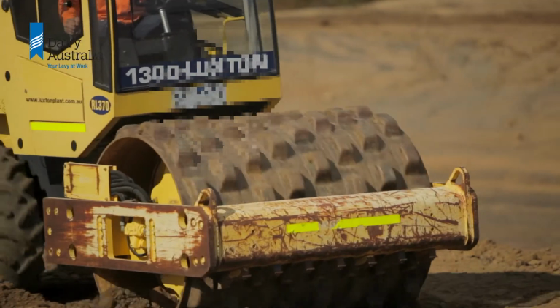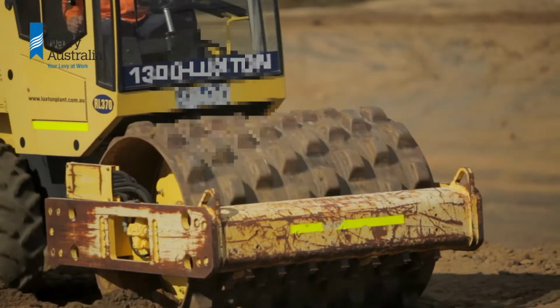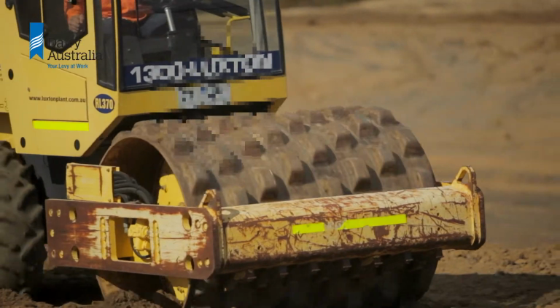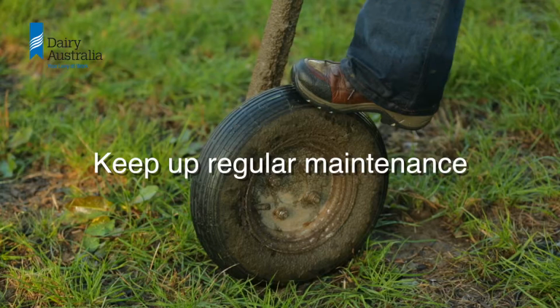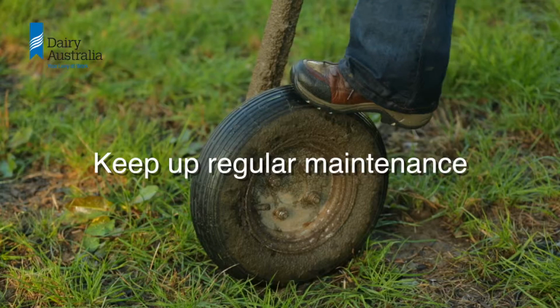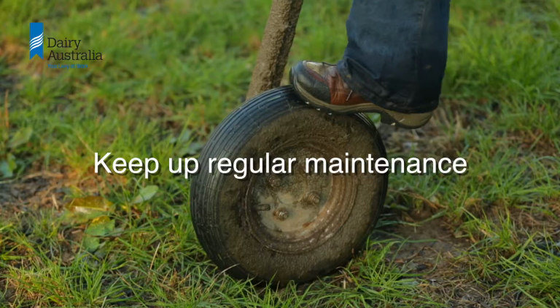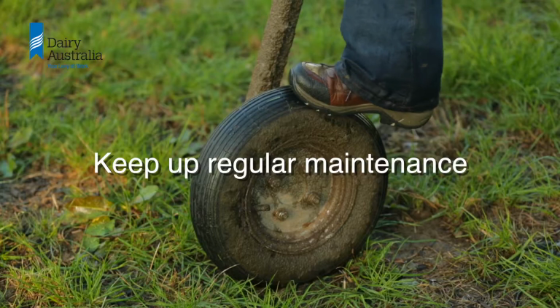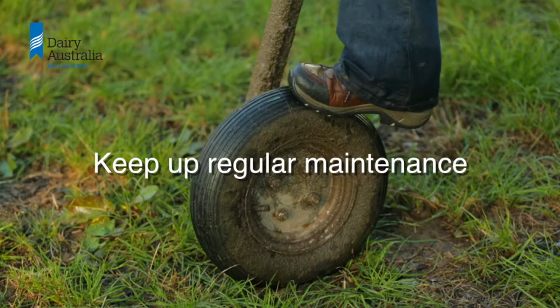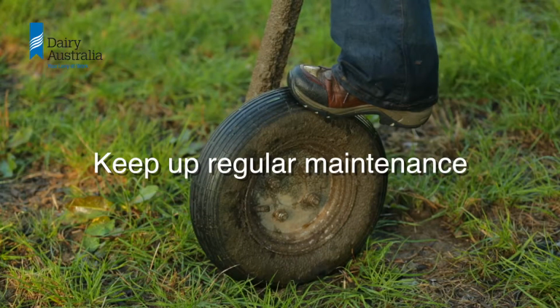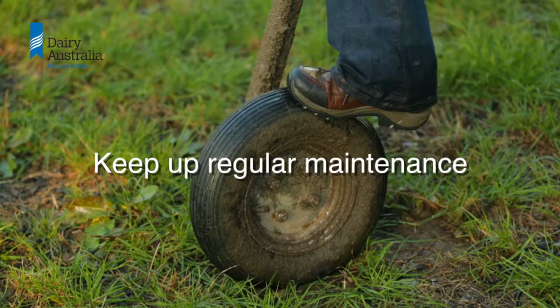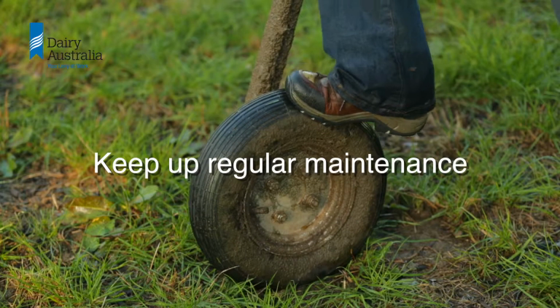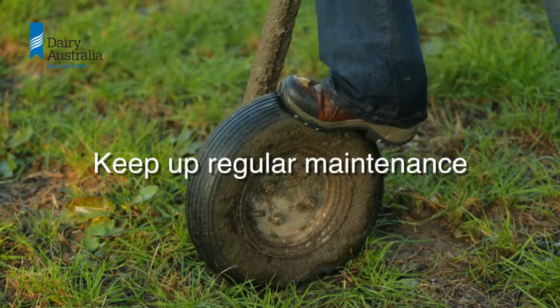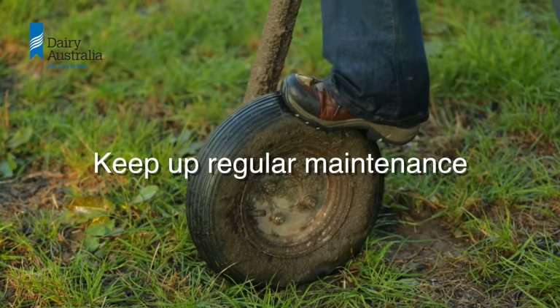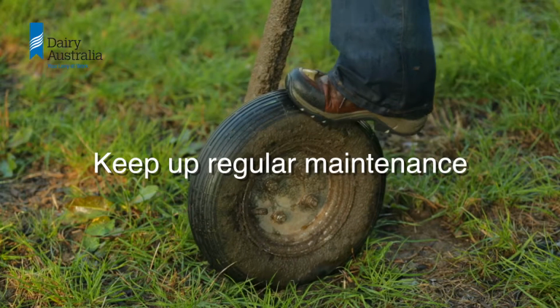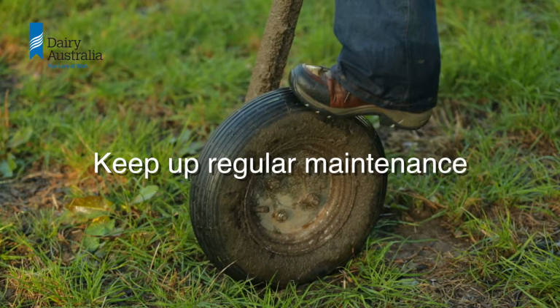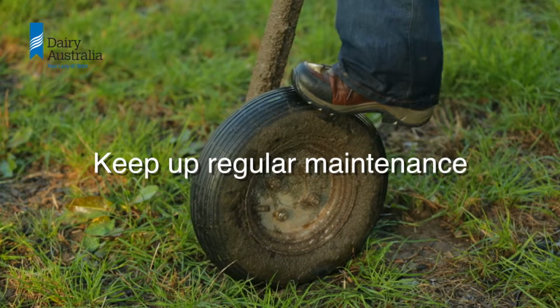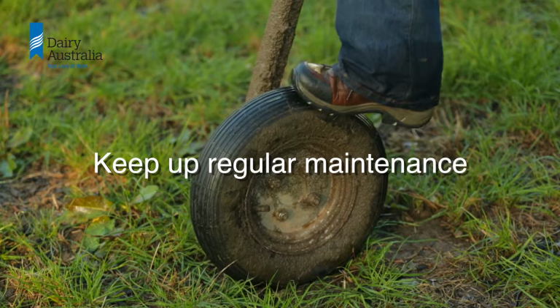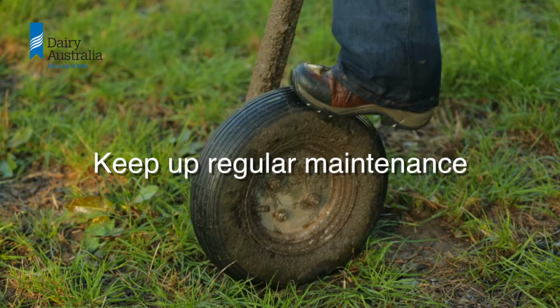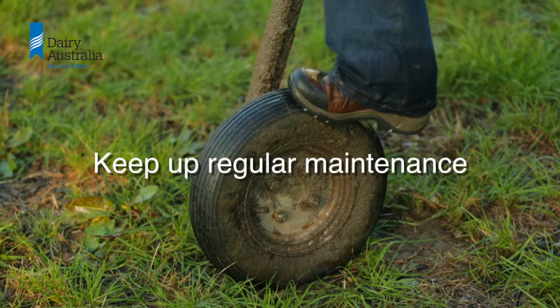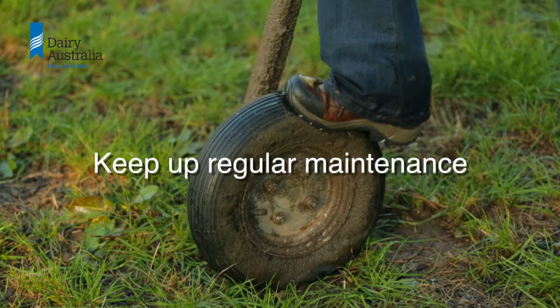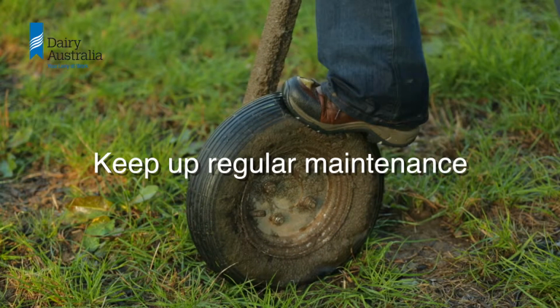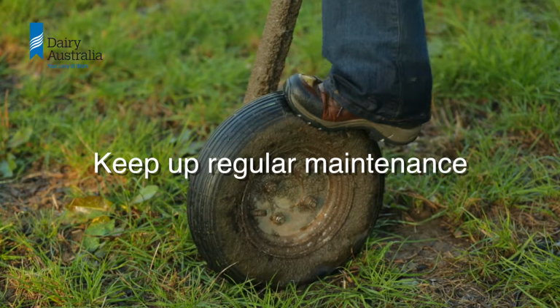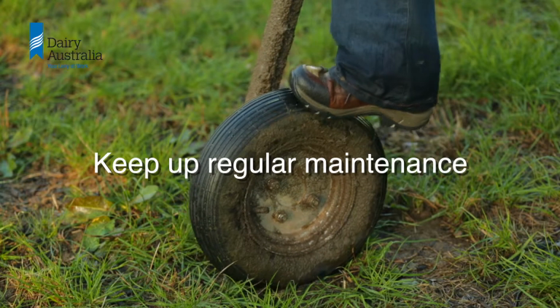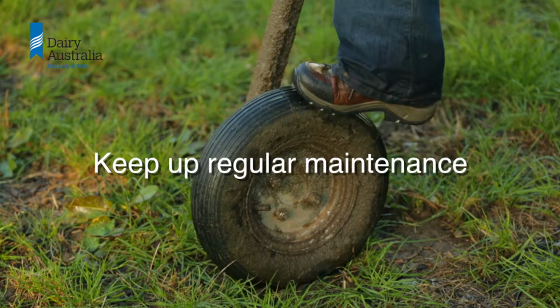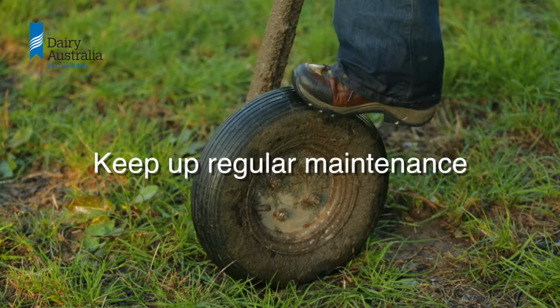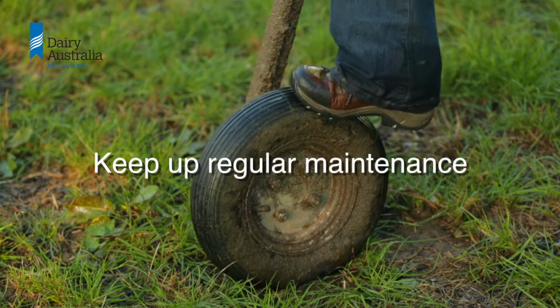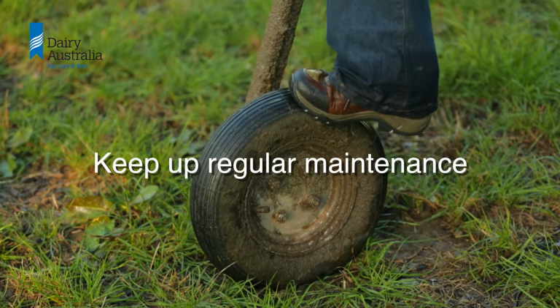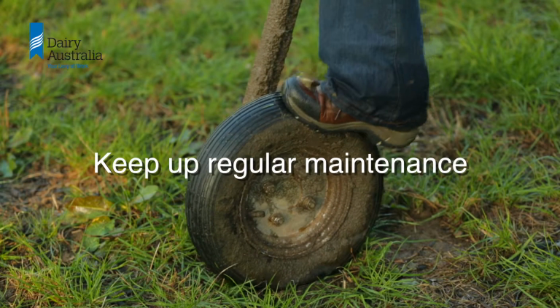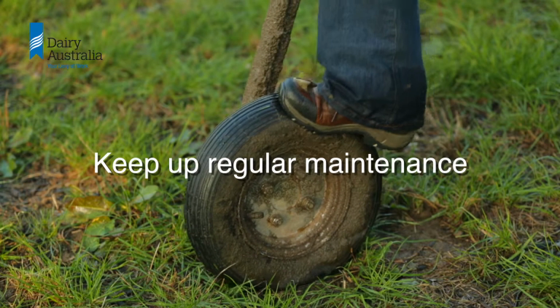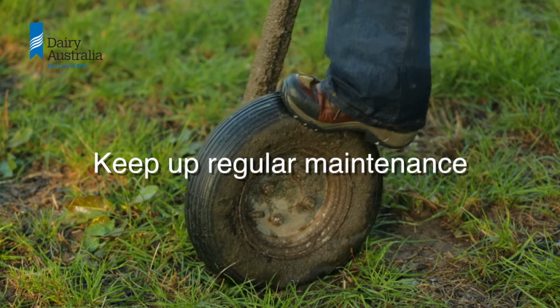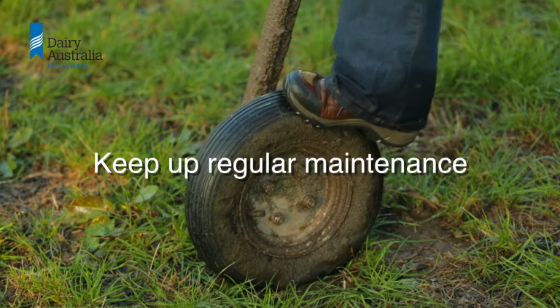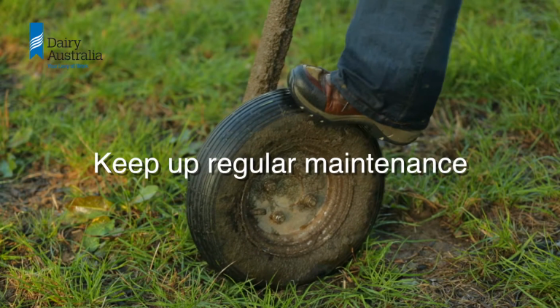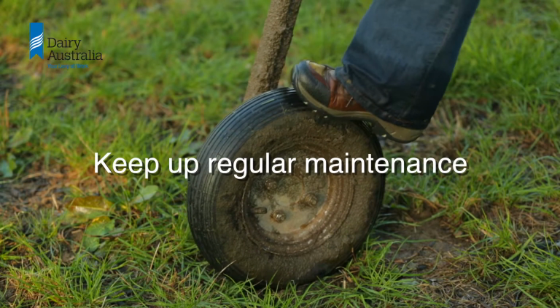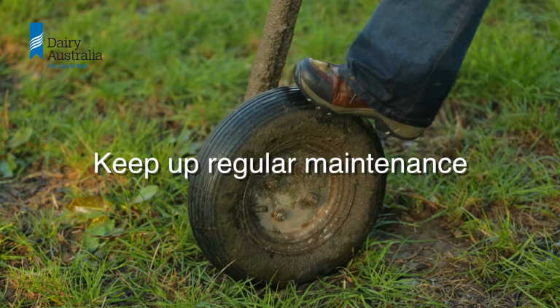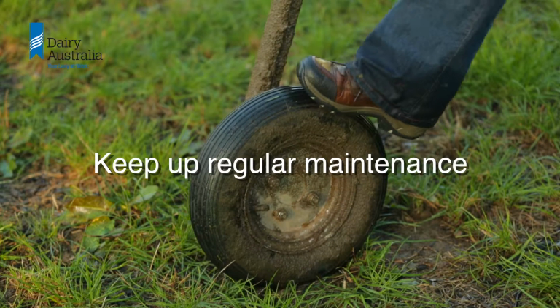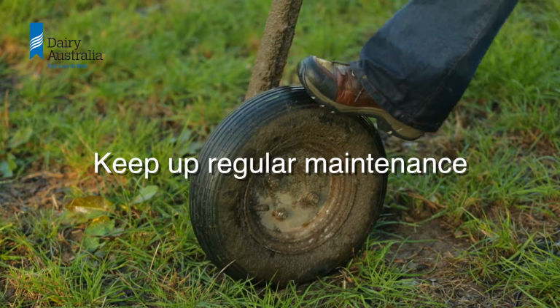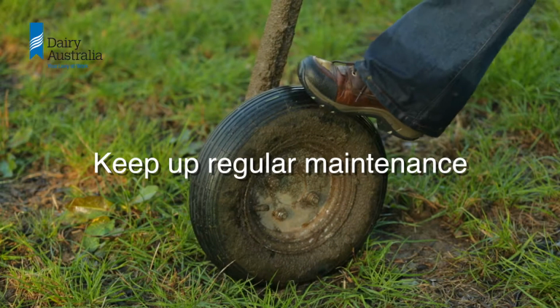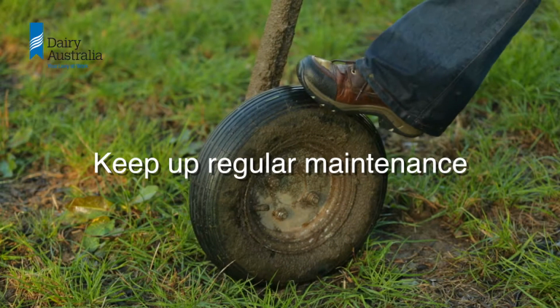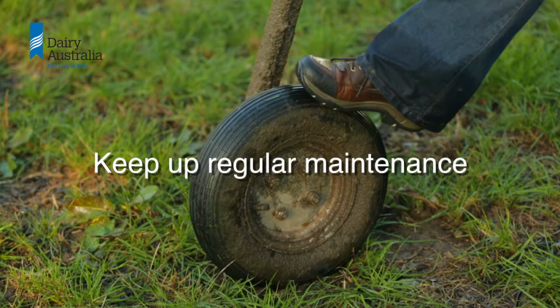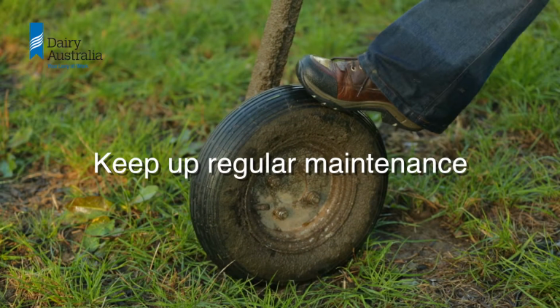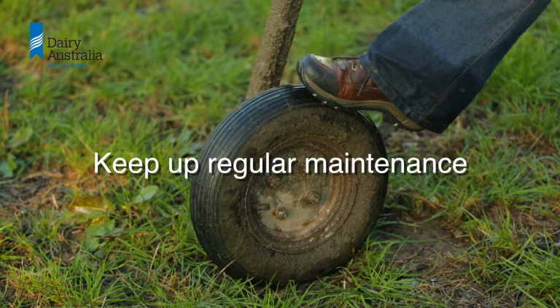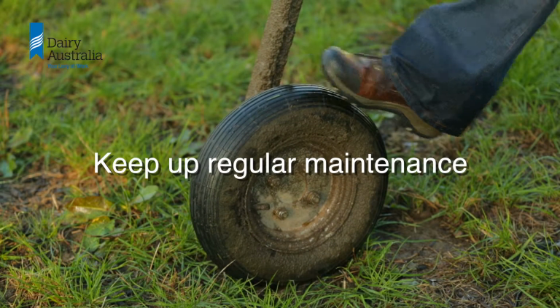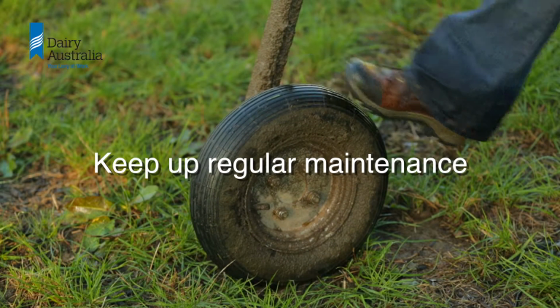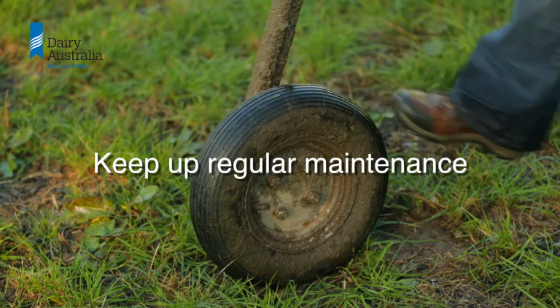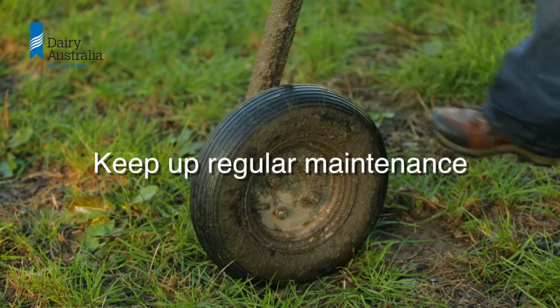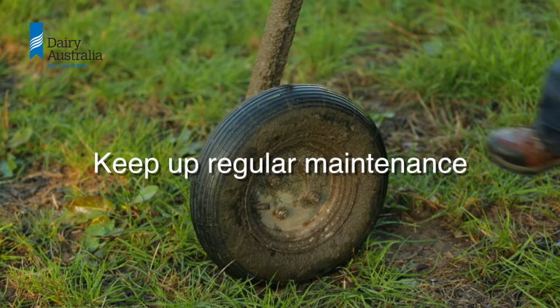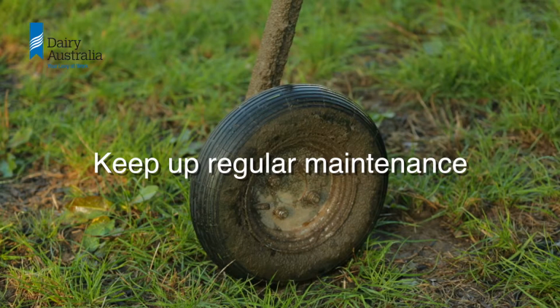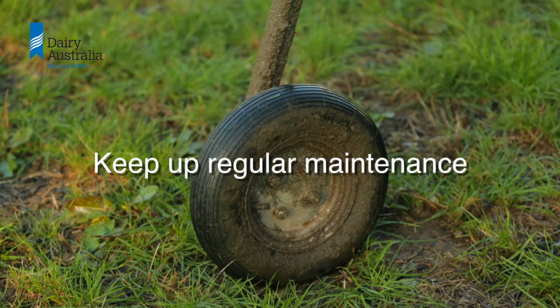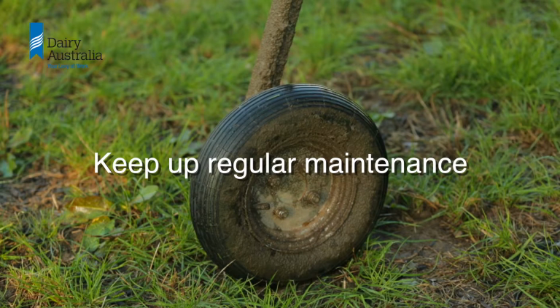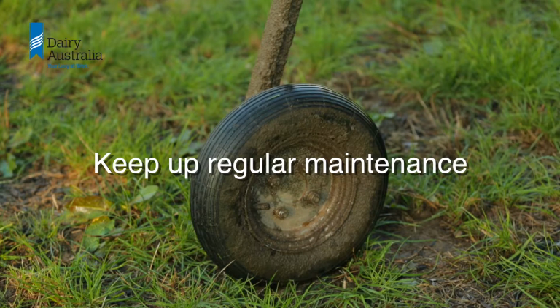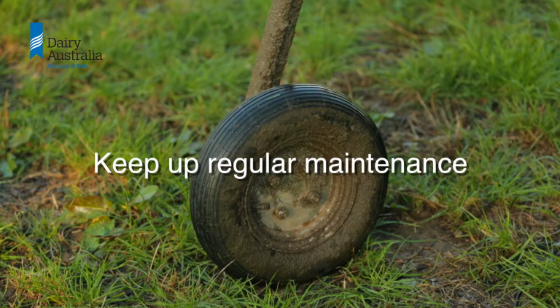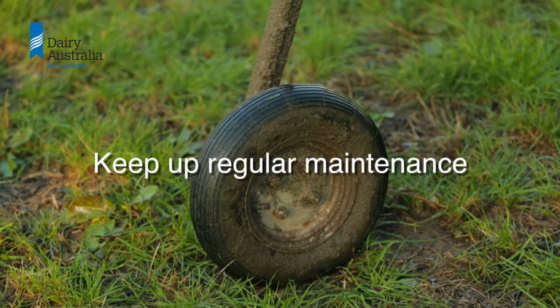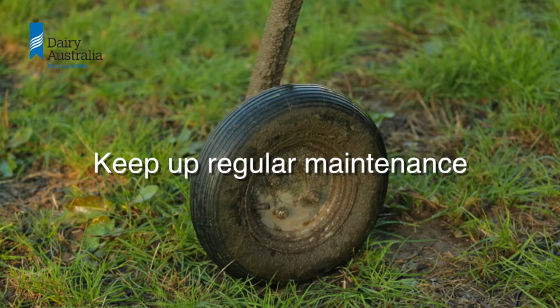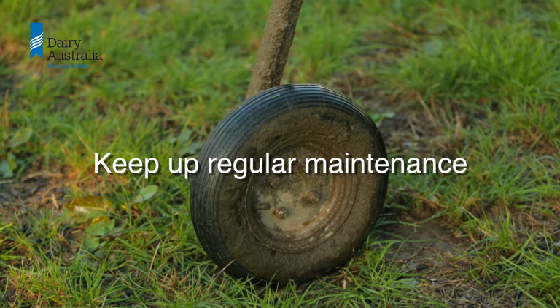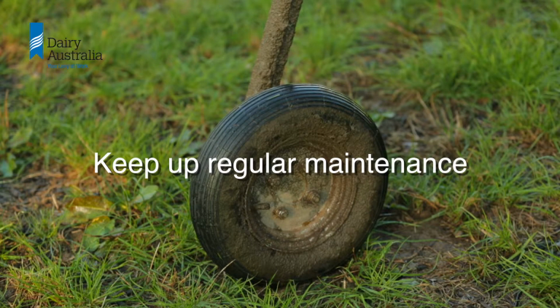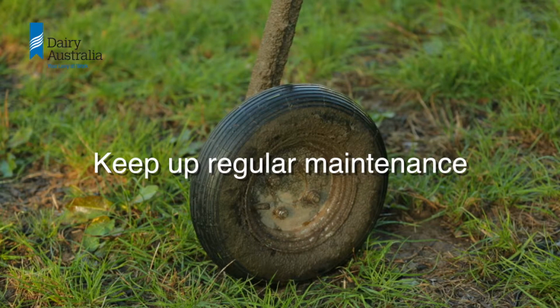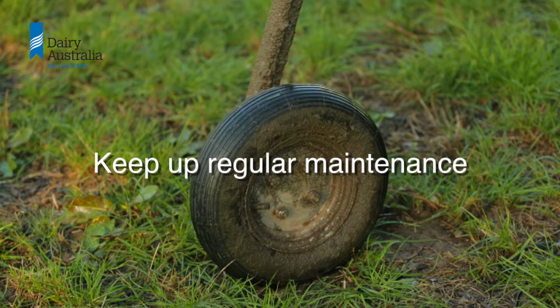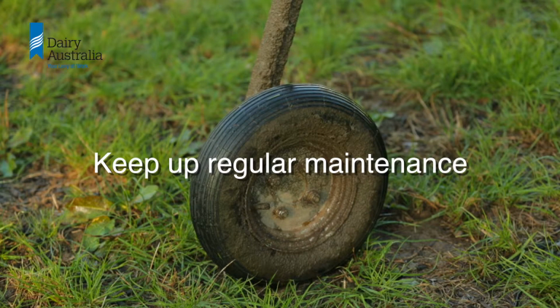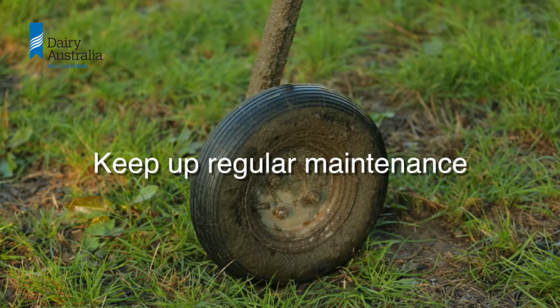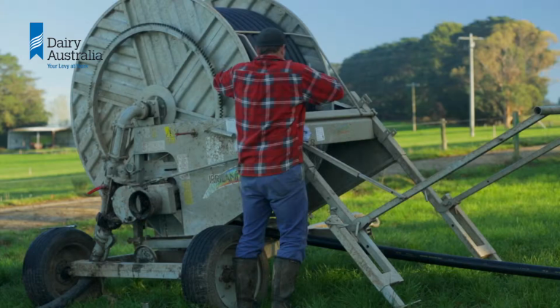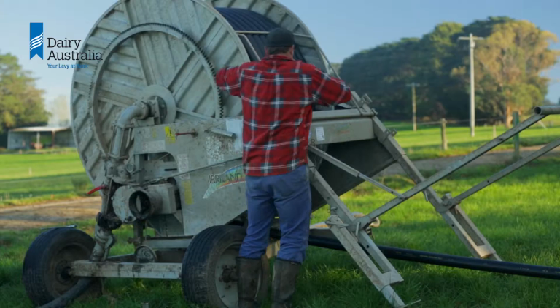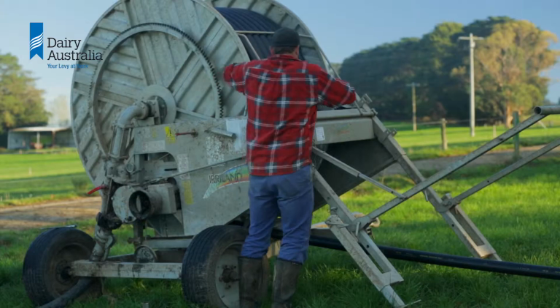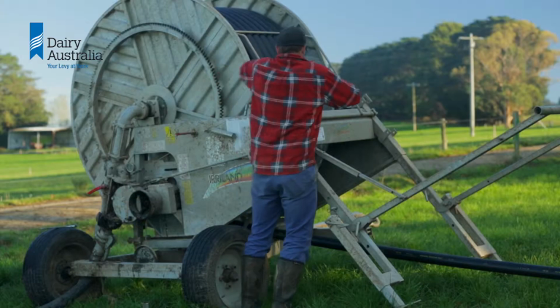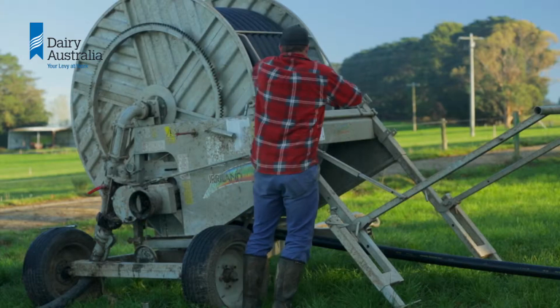Keep up regular maintenance. Even the most expensive system will fail unless it is maintained.